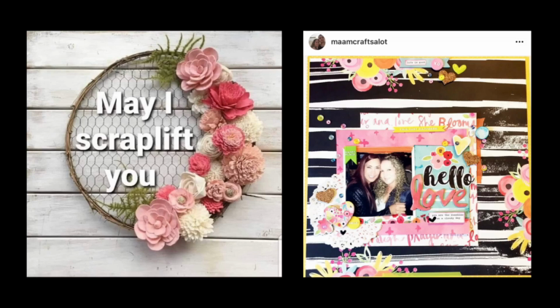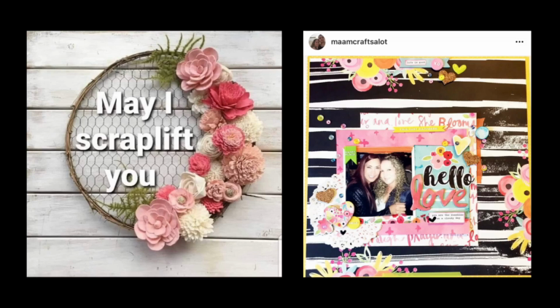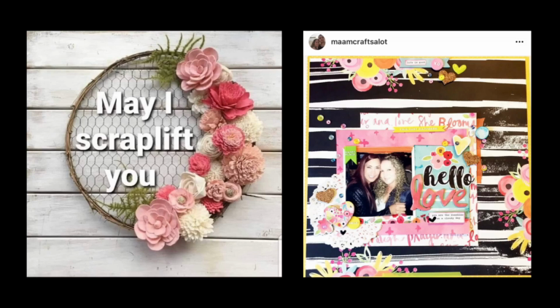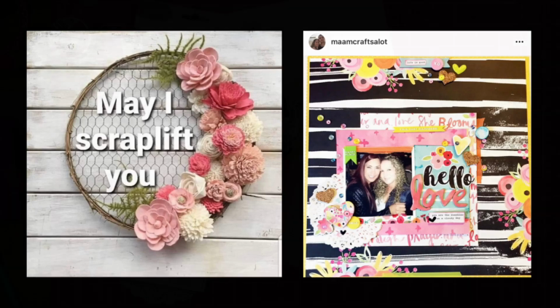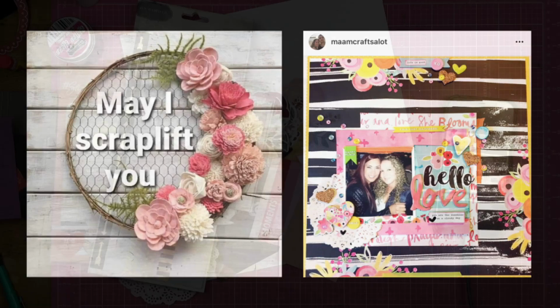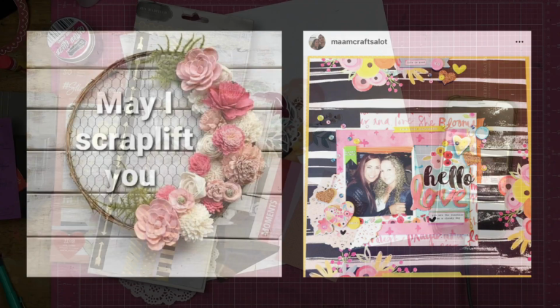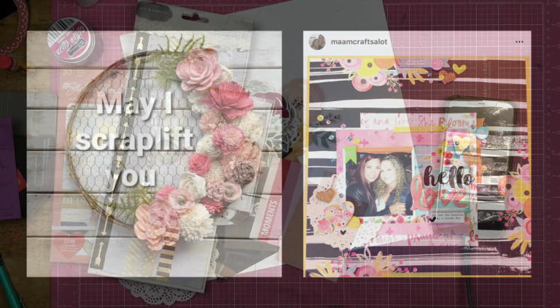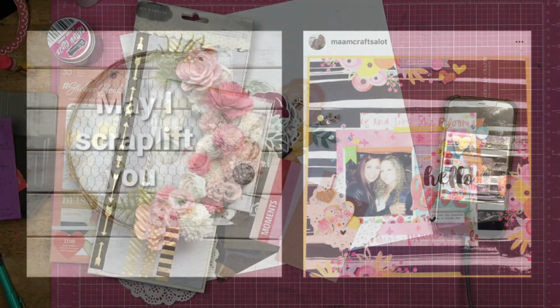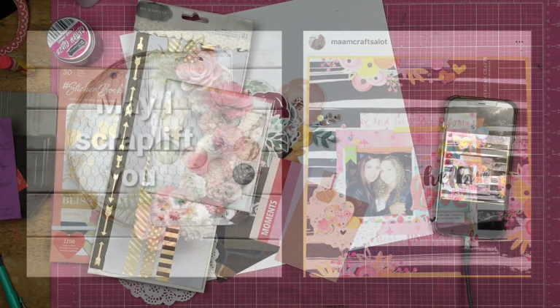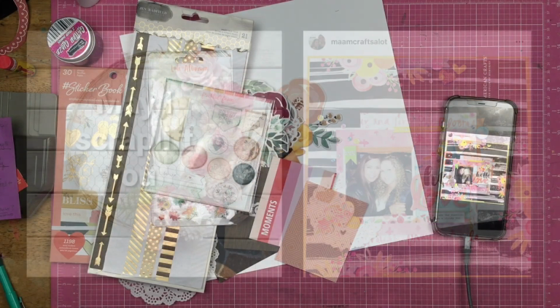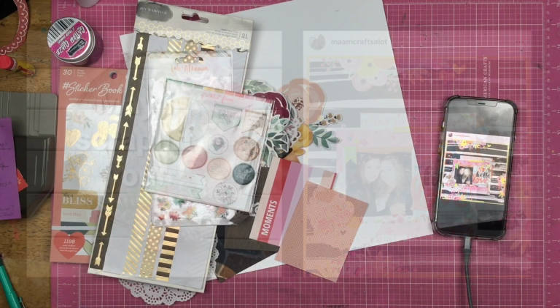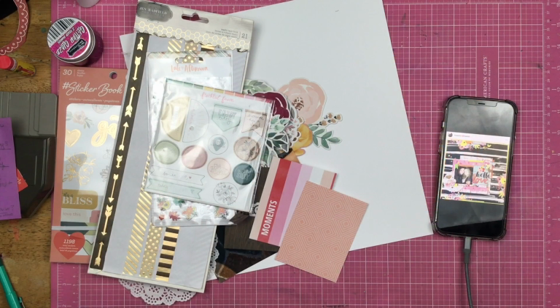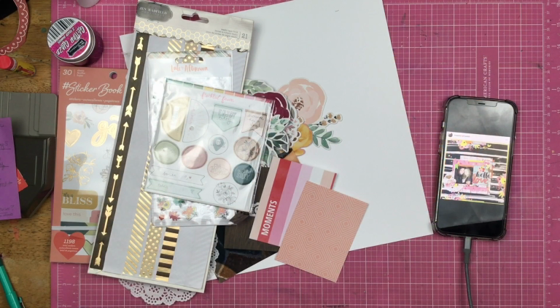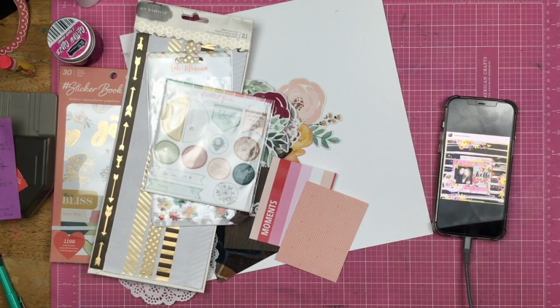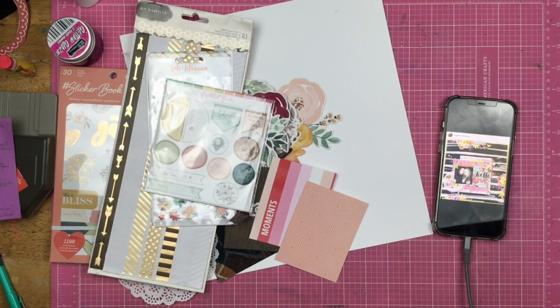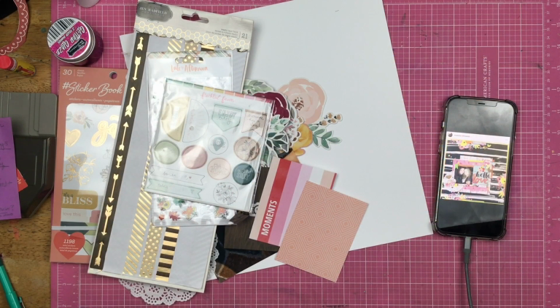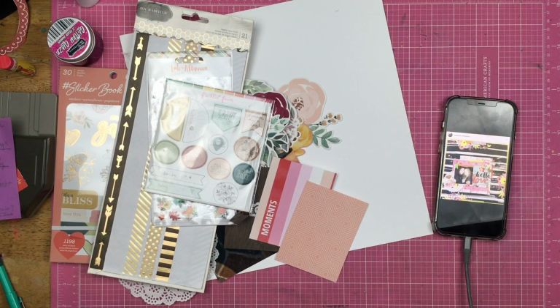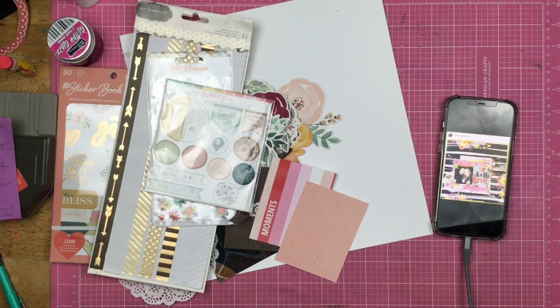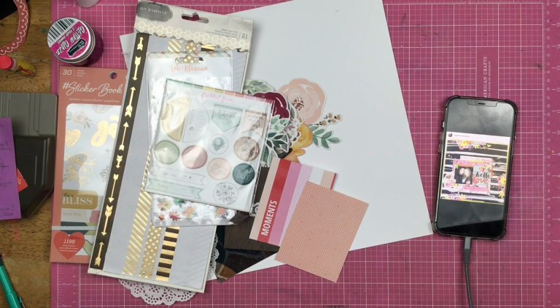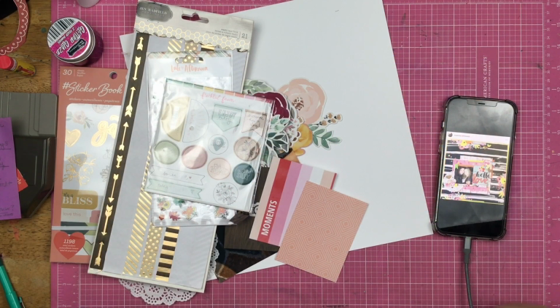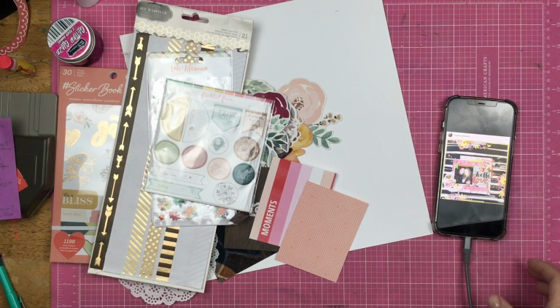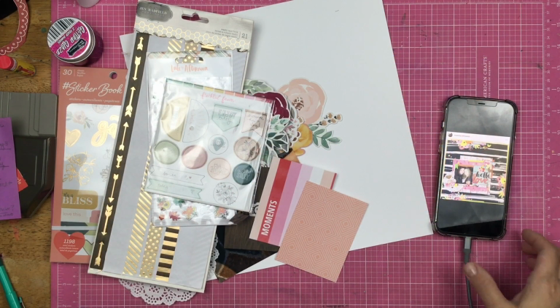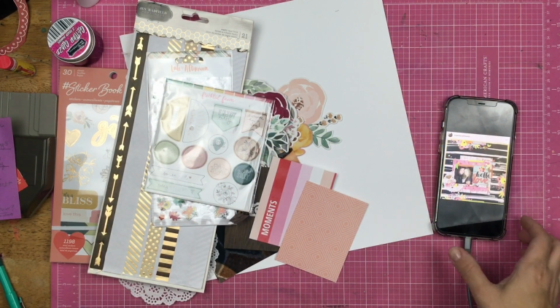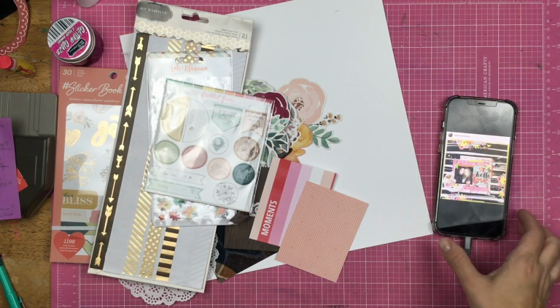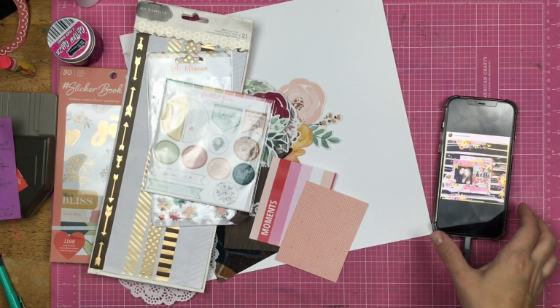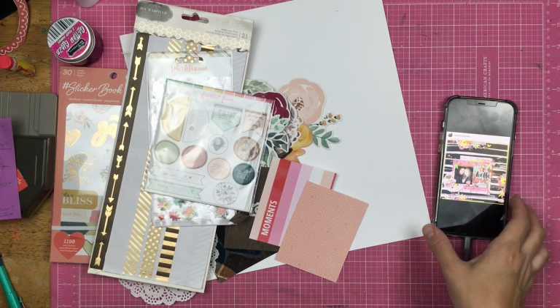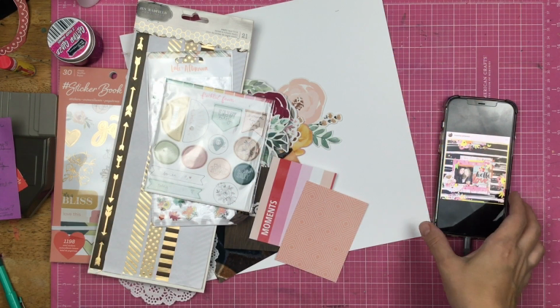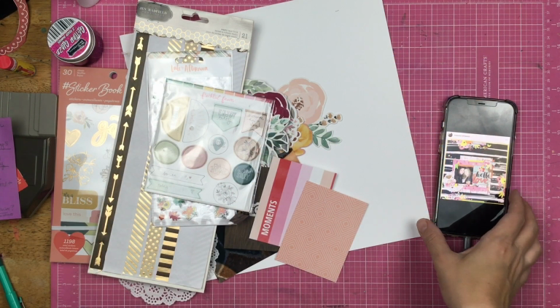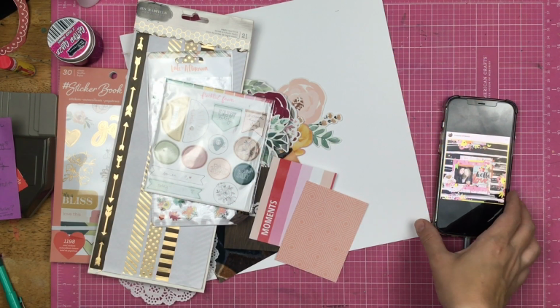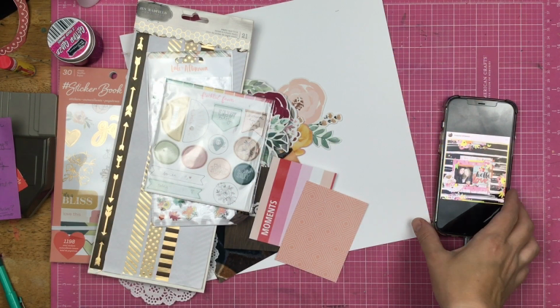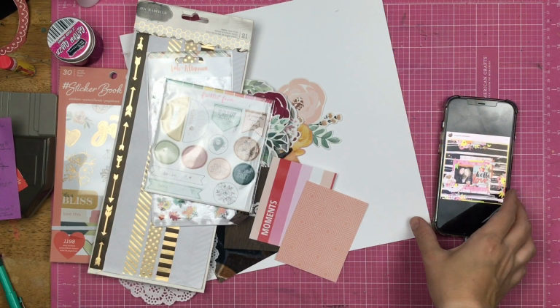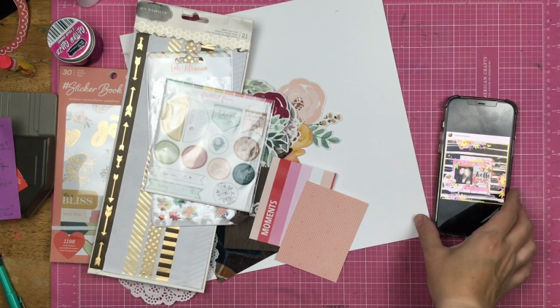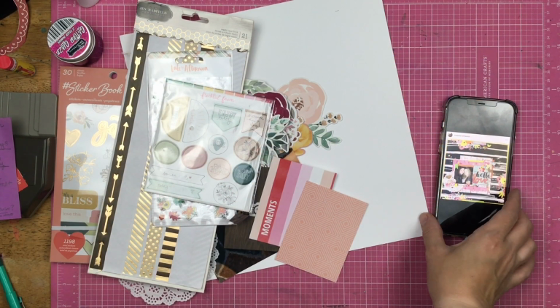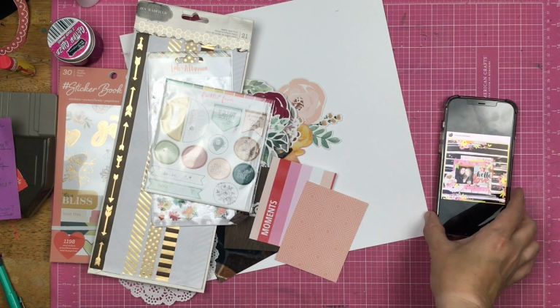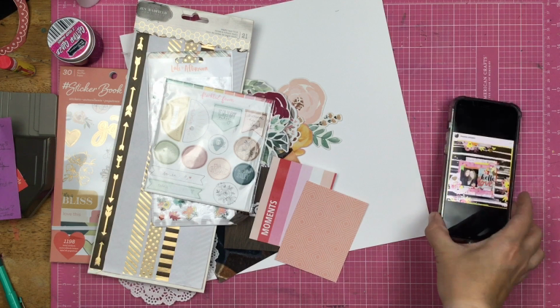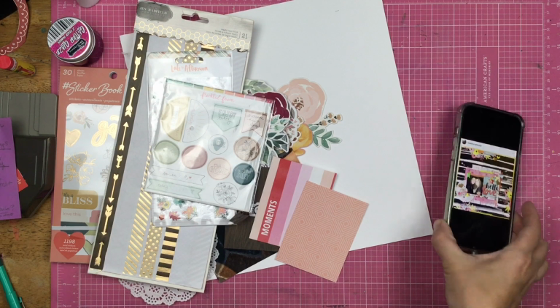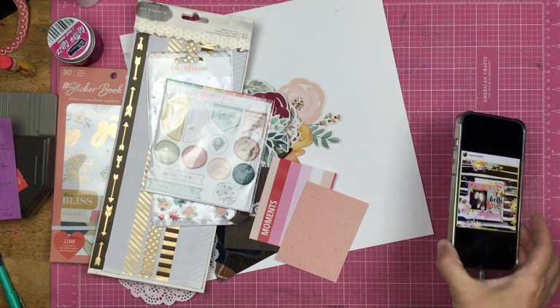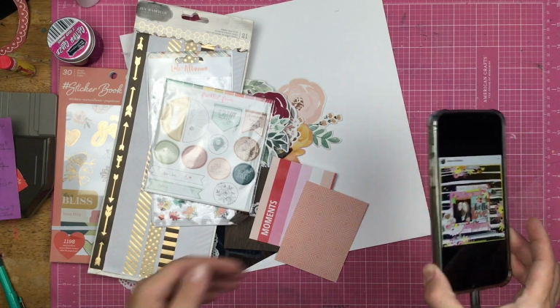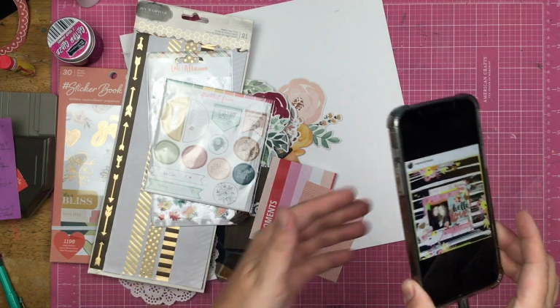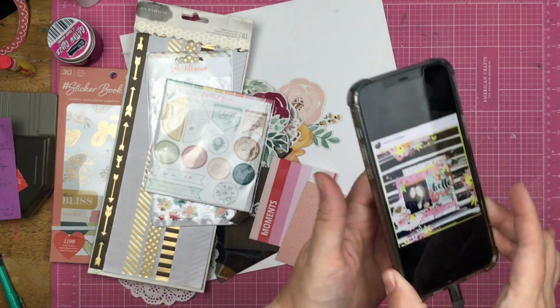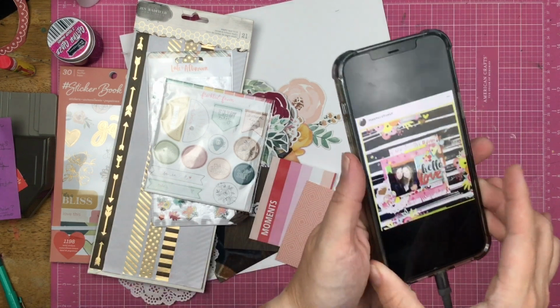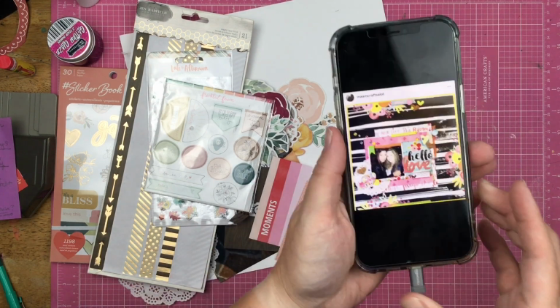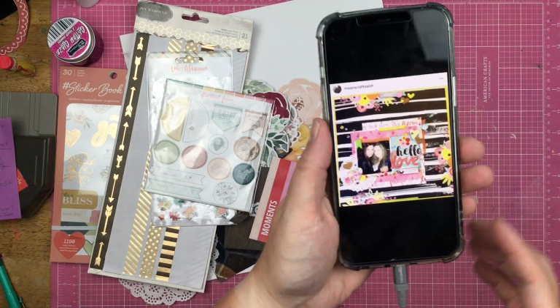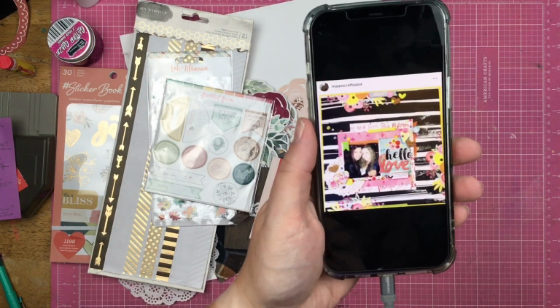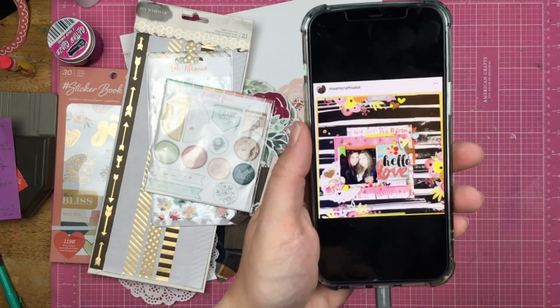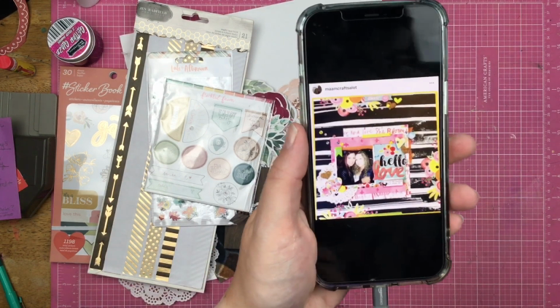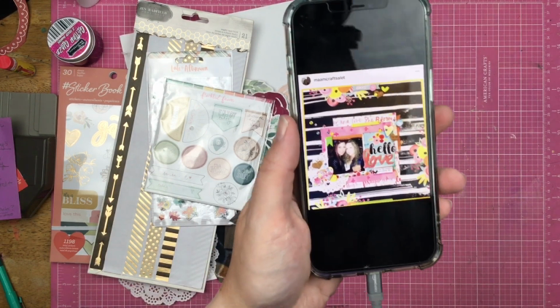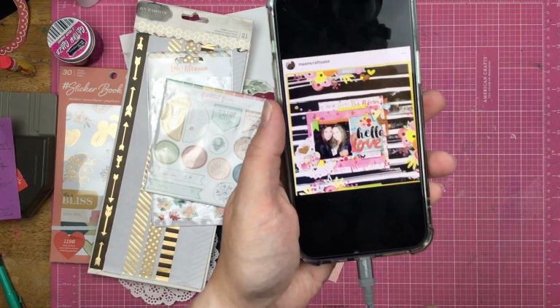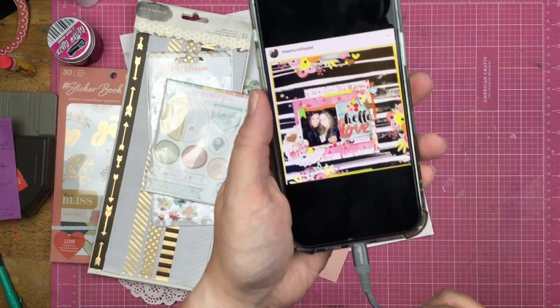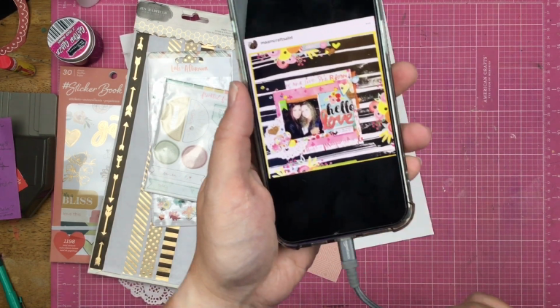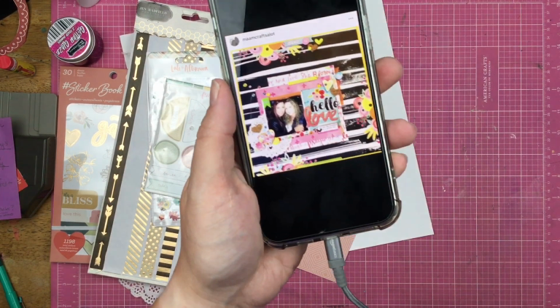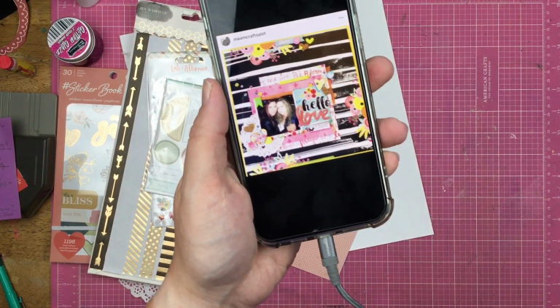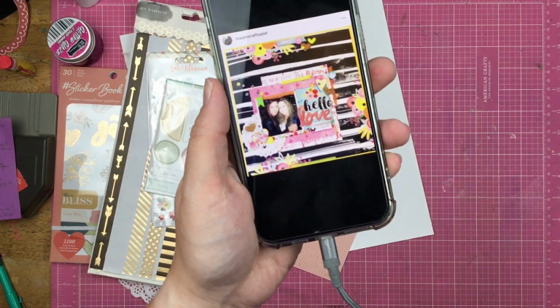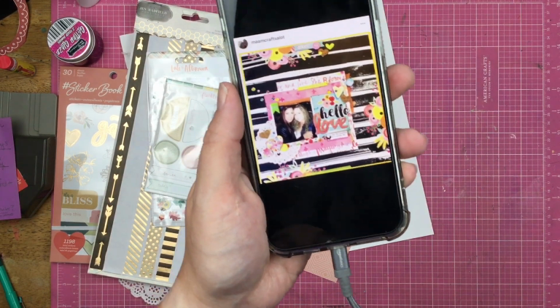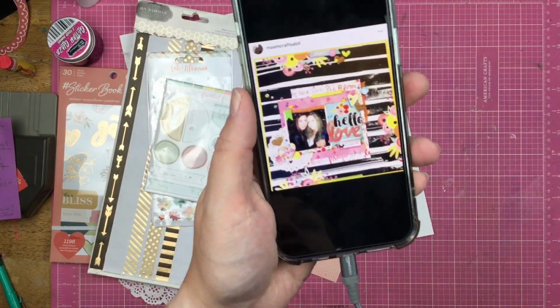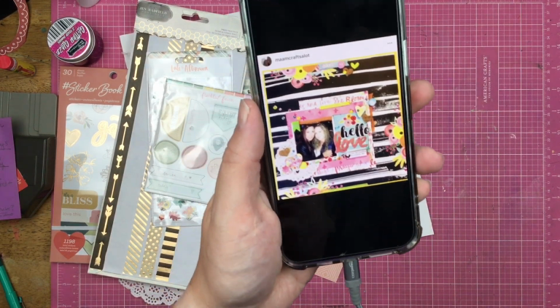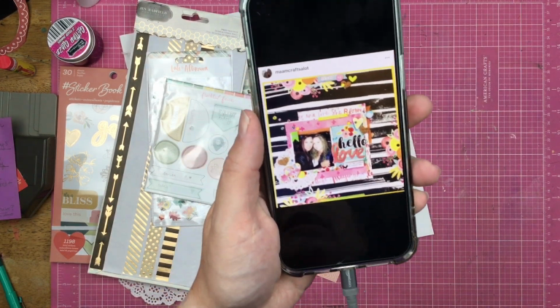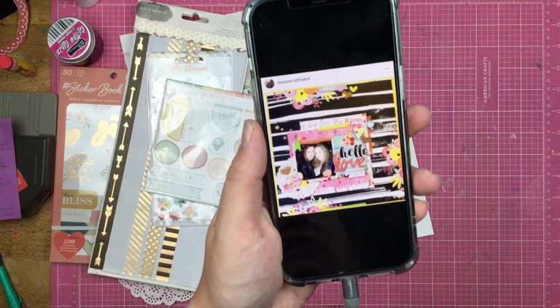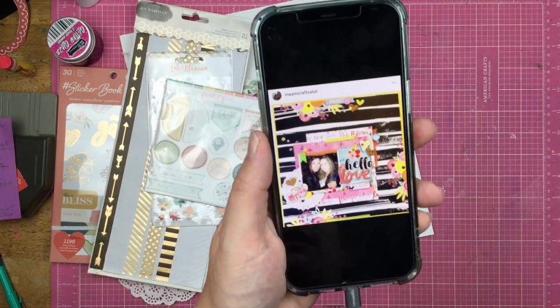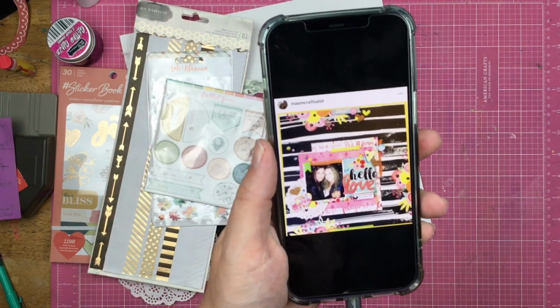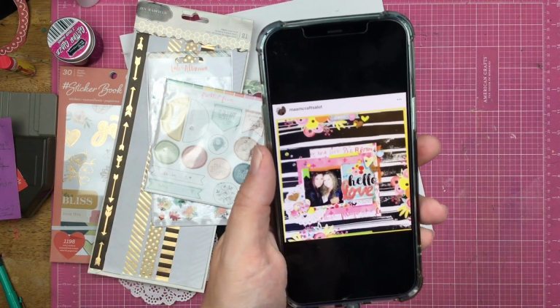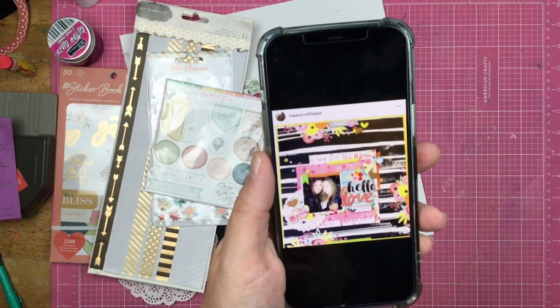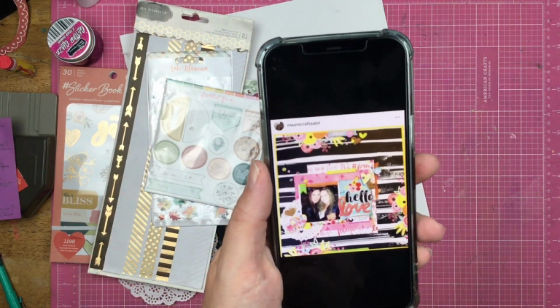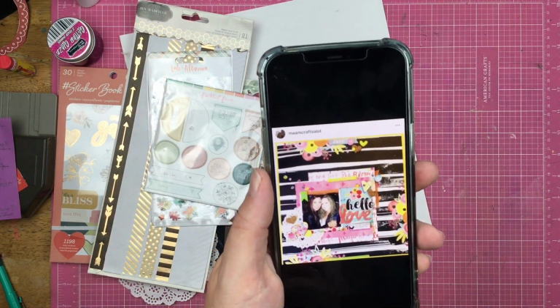Hey guys, Sandy here. Welcome back to my channel. Today we are scrapbooking. This is Danielle — she is fabulous.